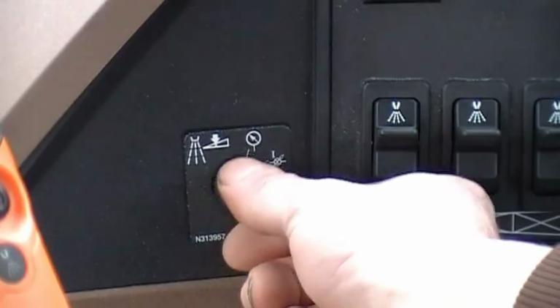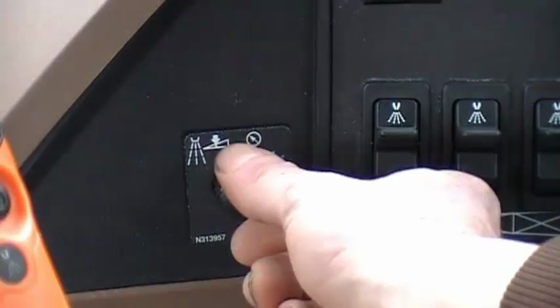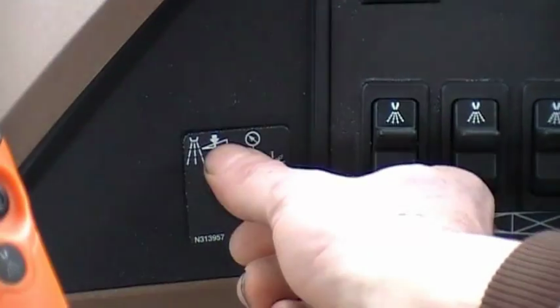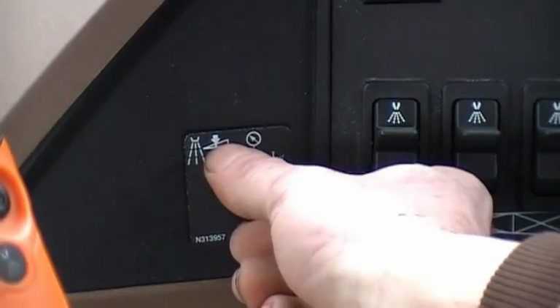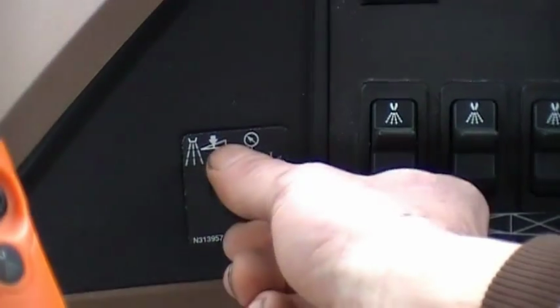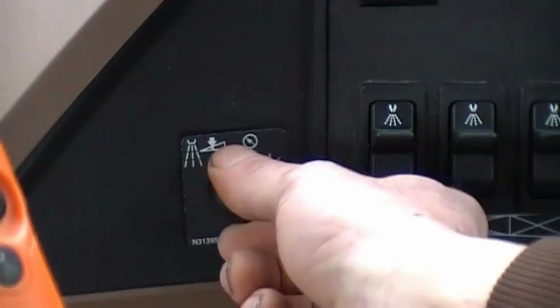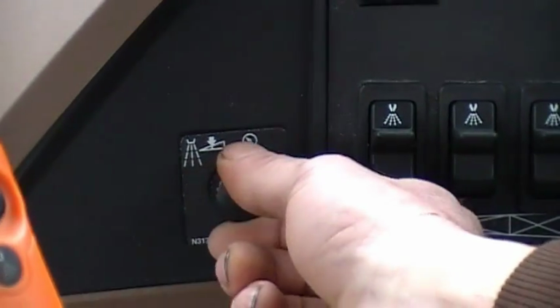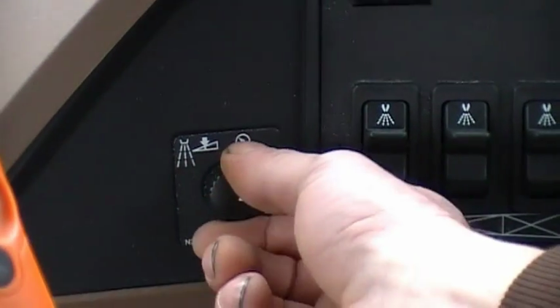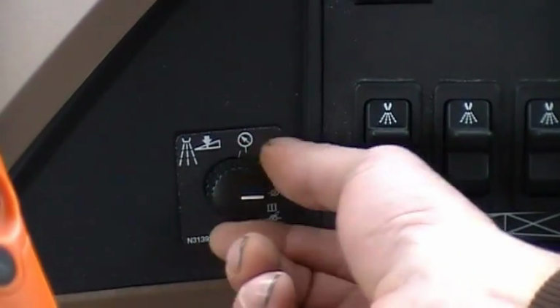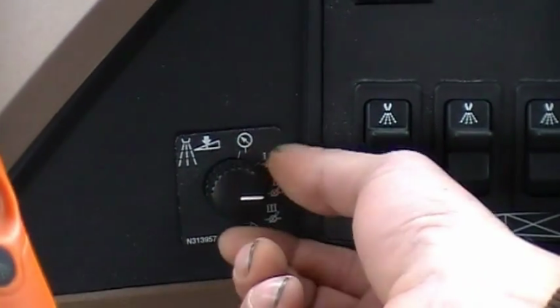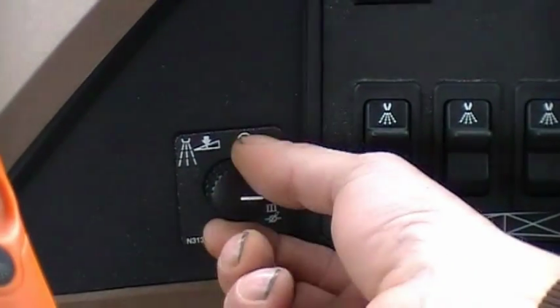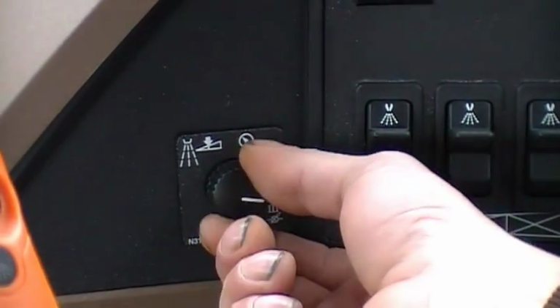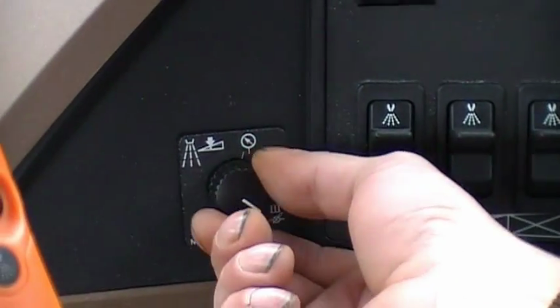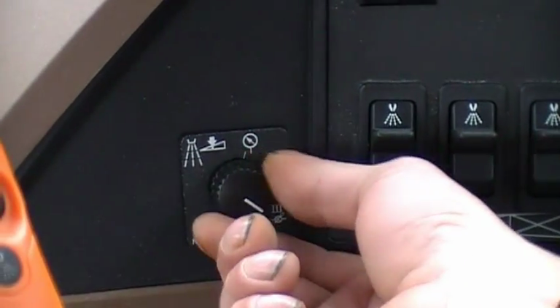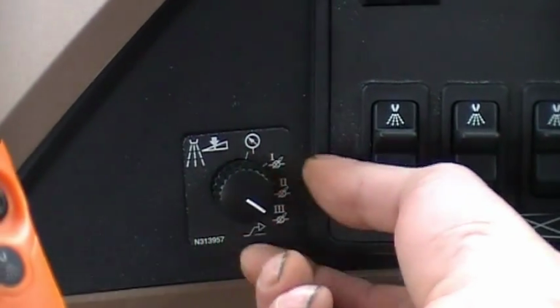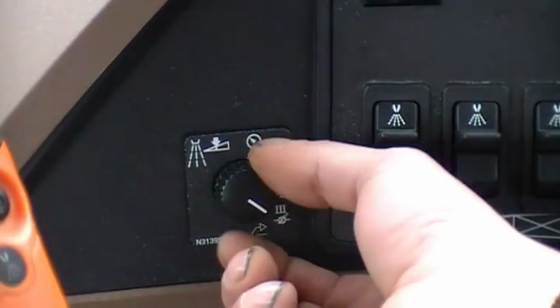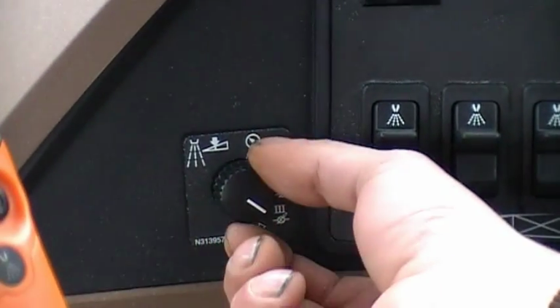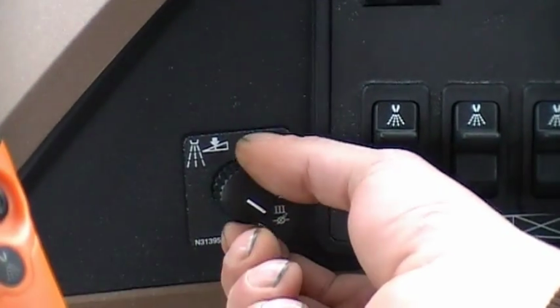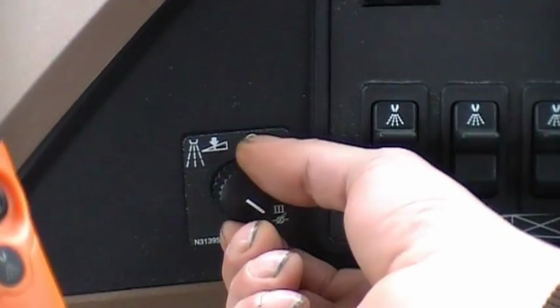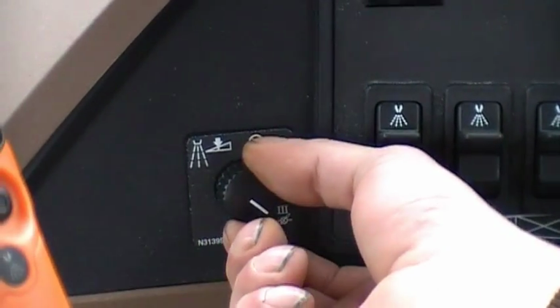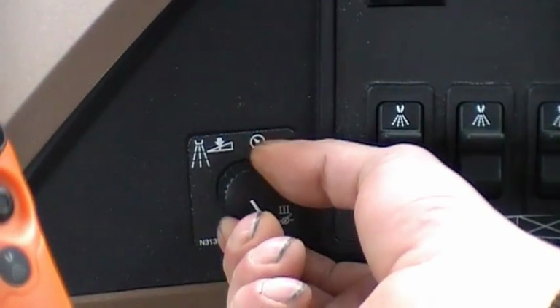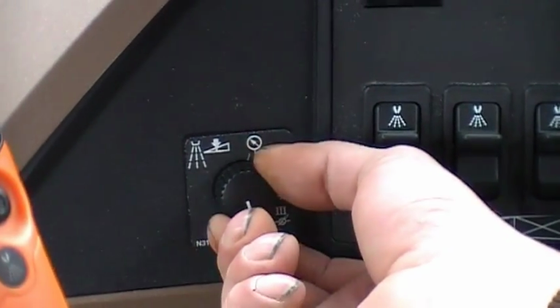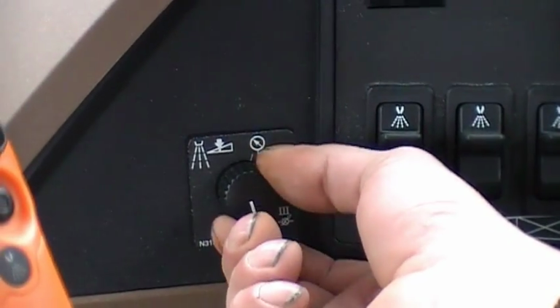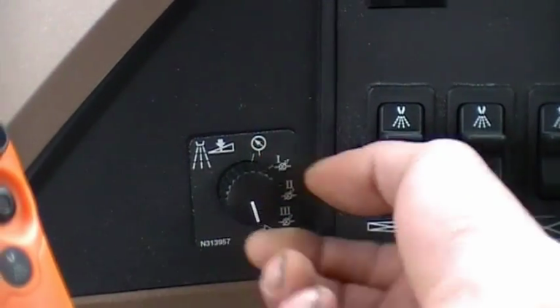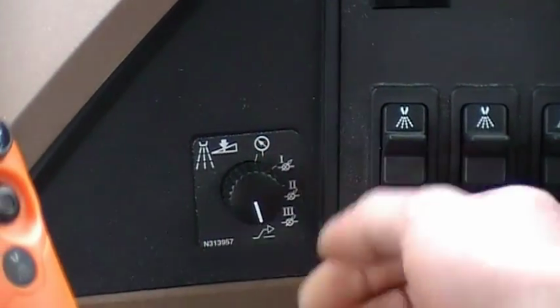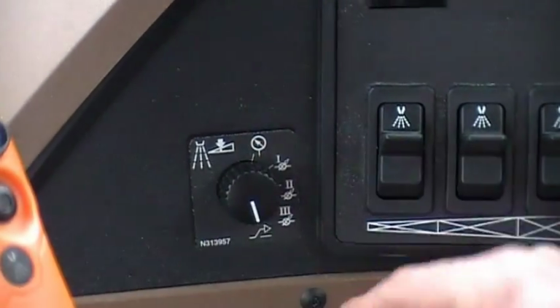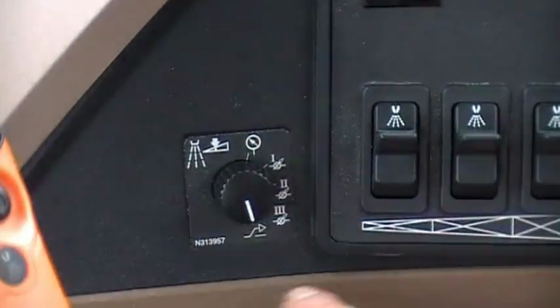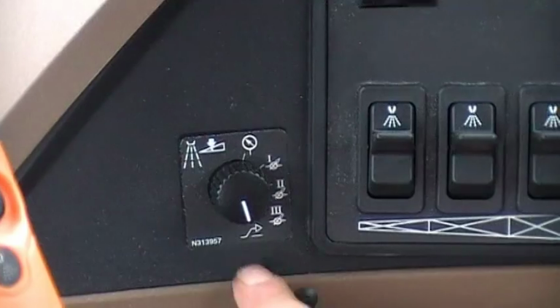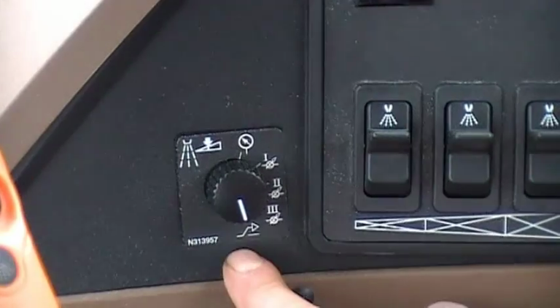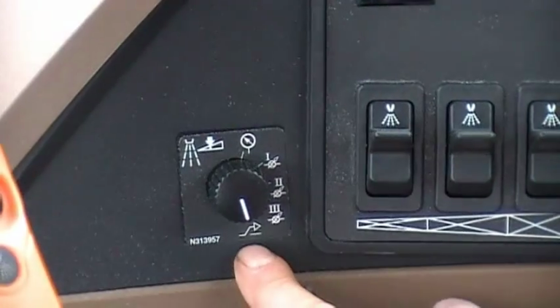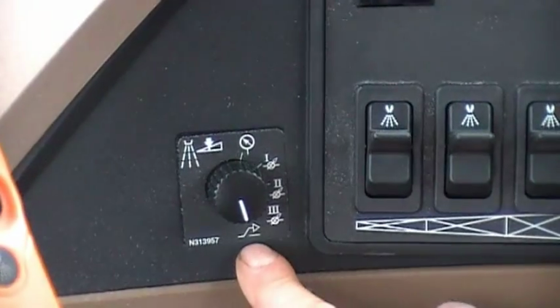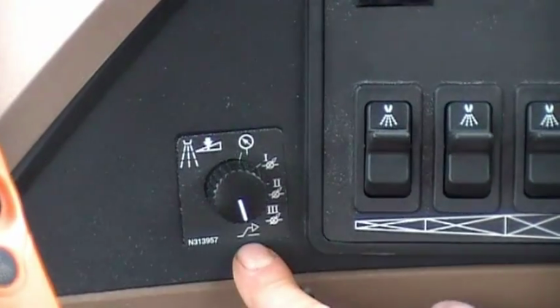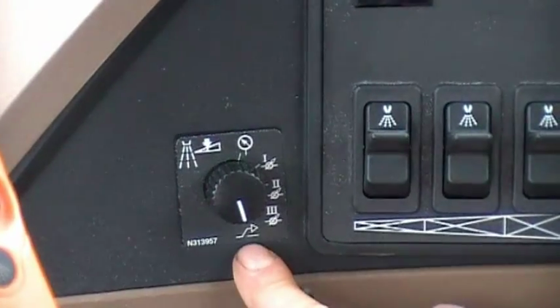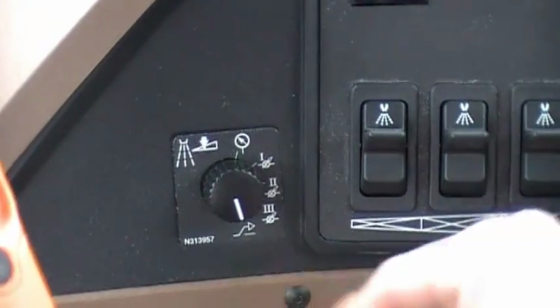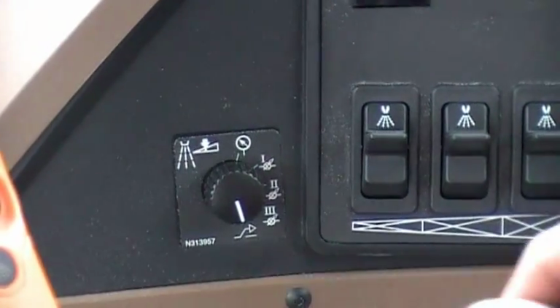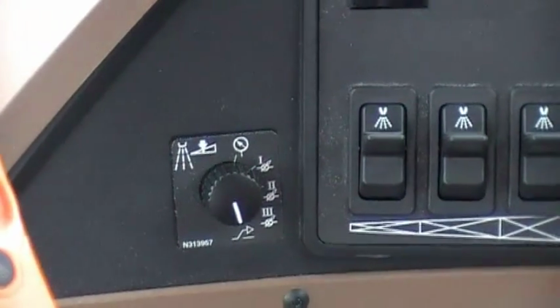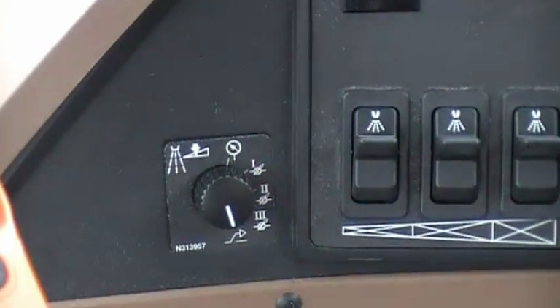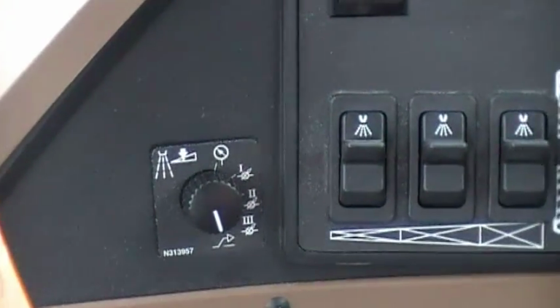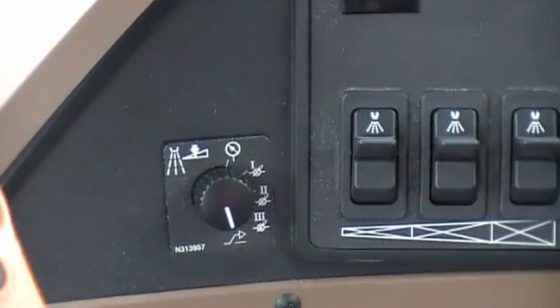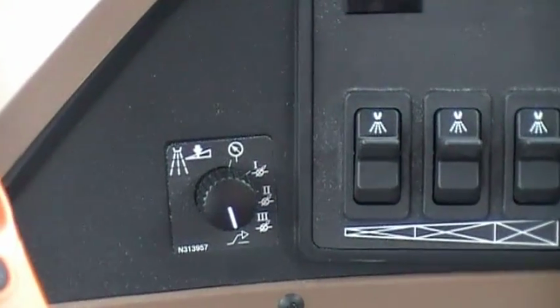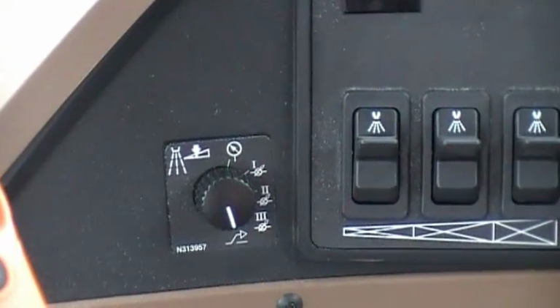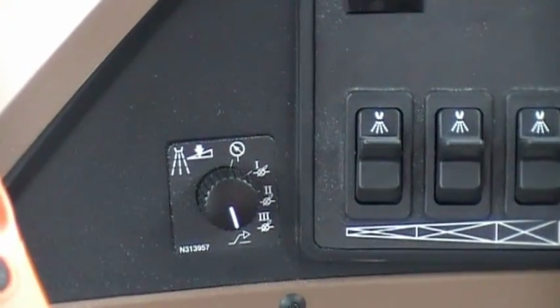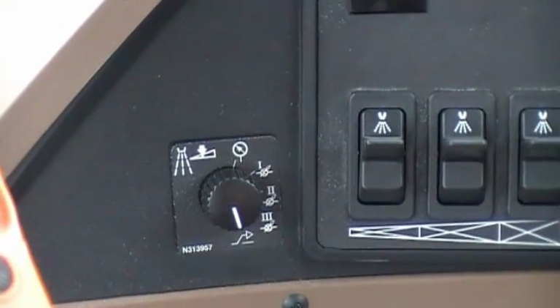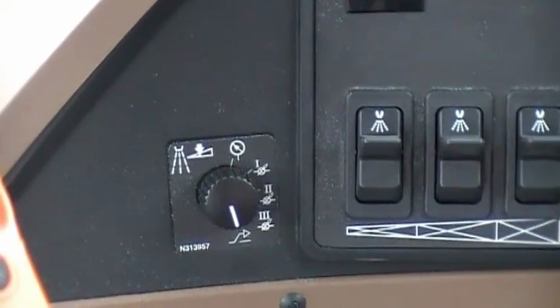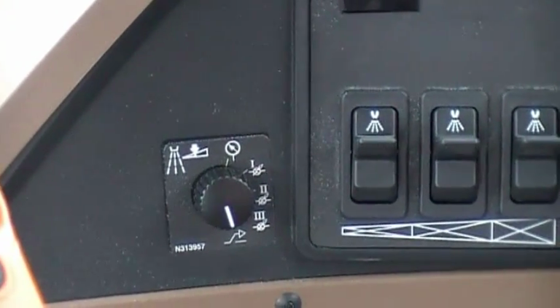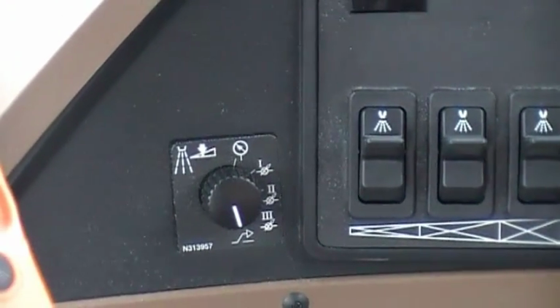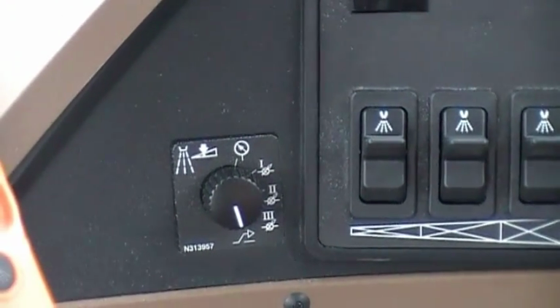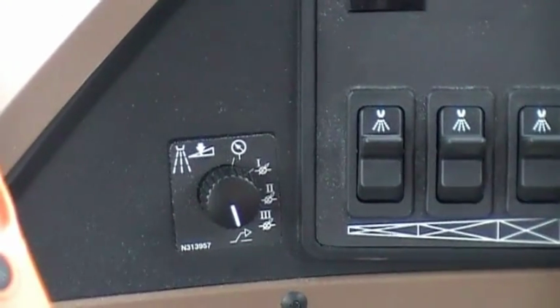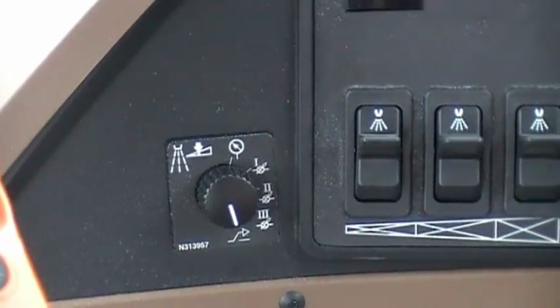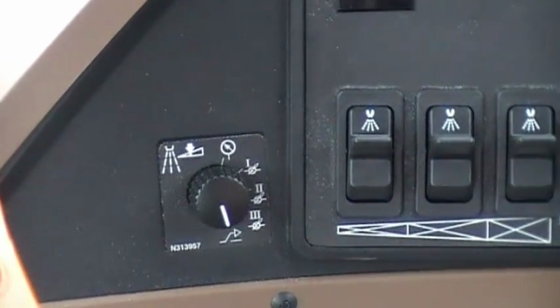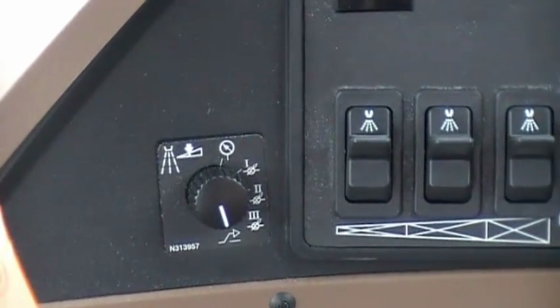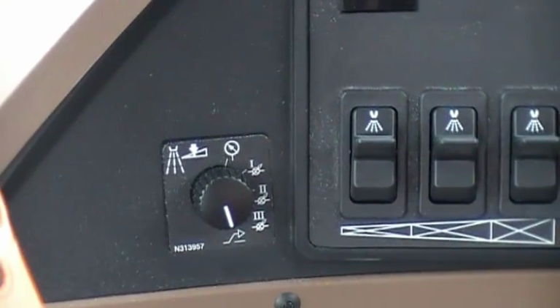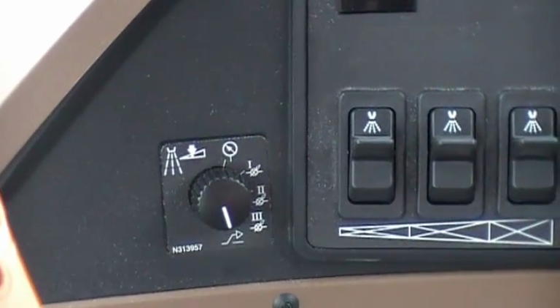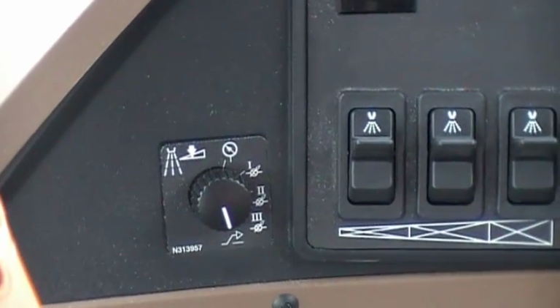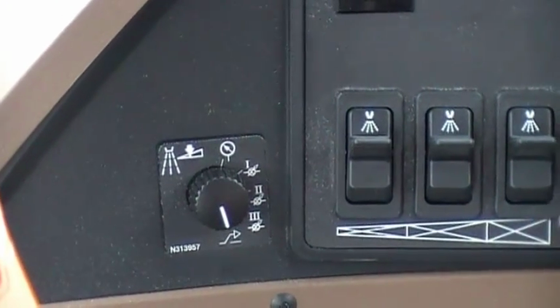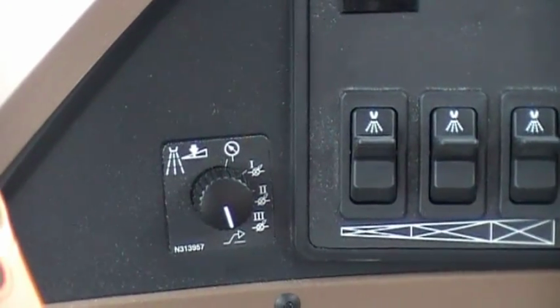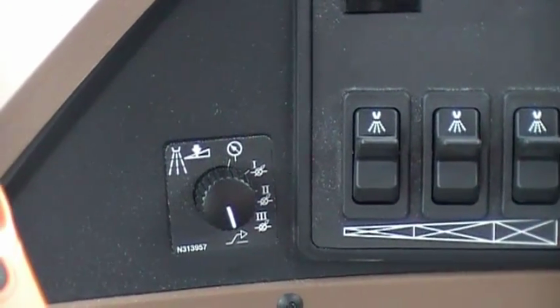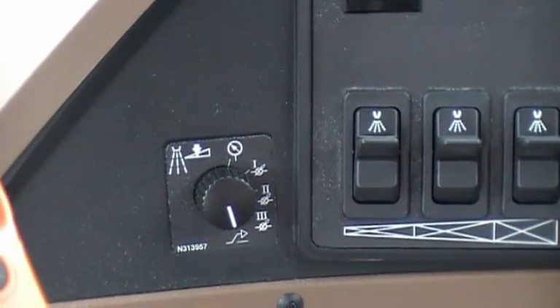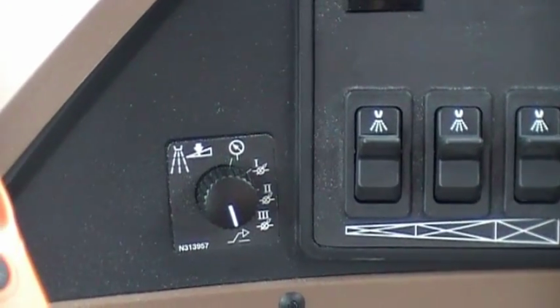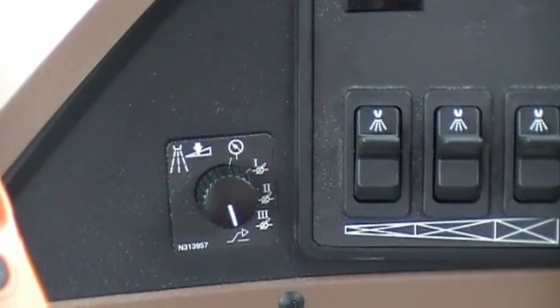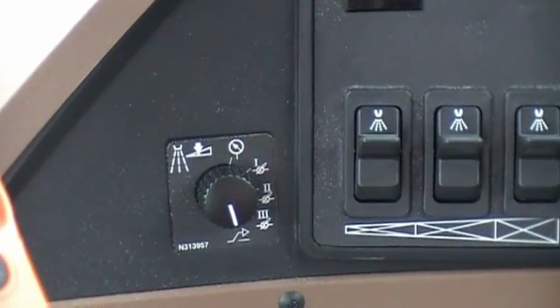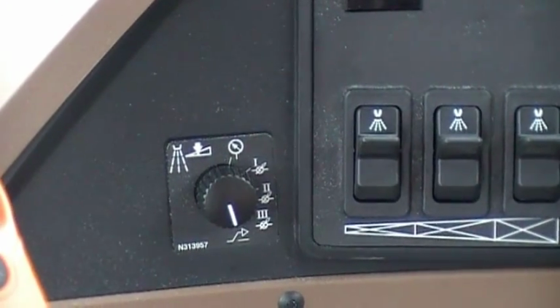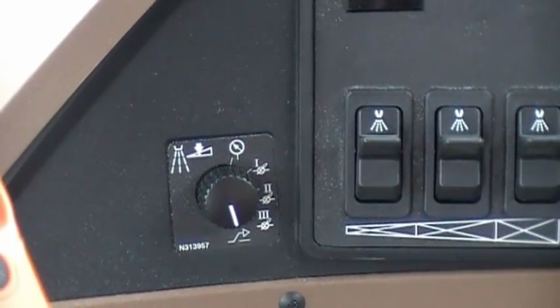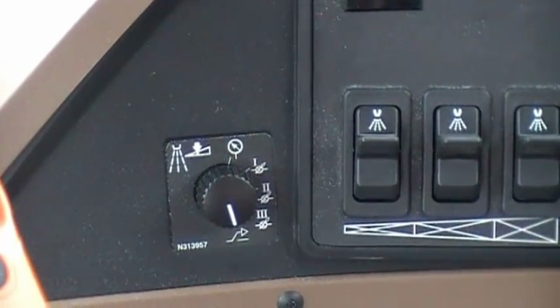We do not push the rate selection in the screen — we actually select it down here with the knob. We have three selections and also a fourth one. If we go into the fourth one, this is for prescription spray rates.